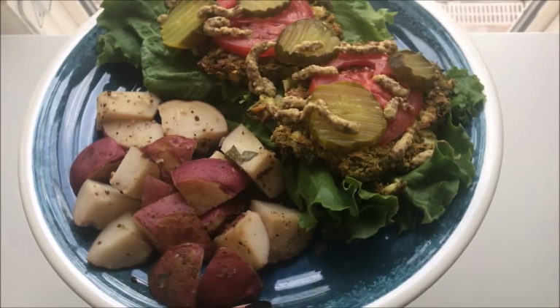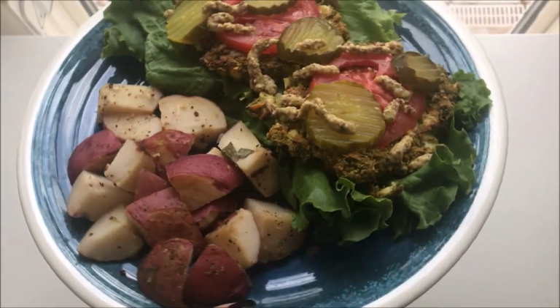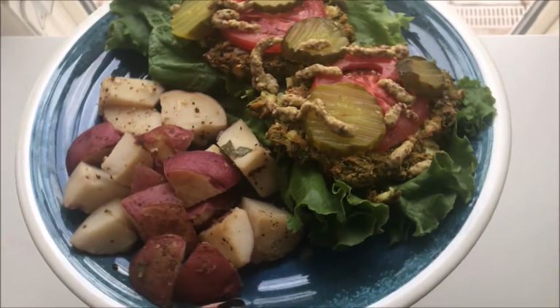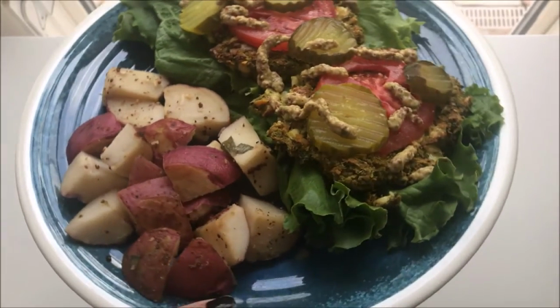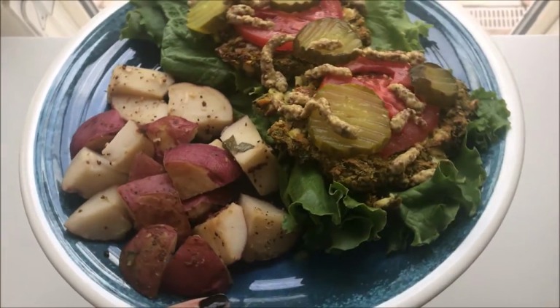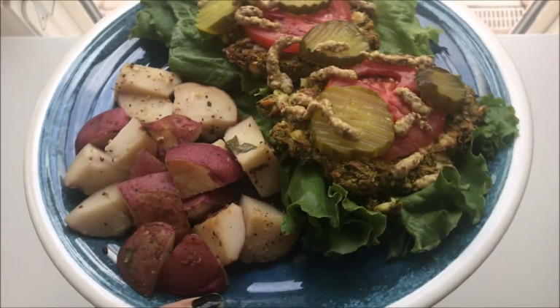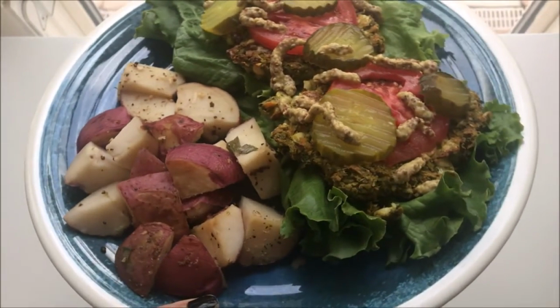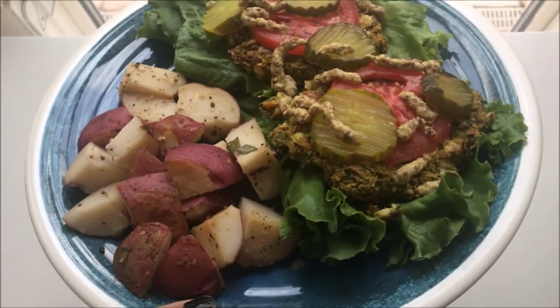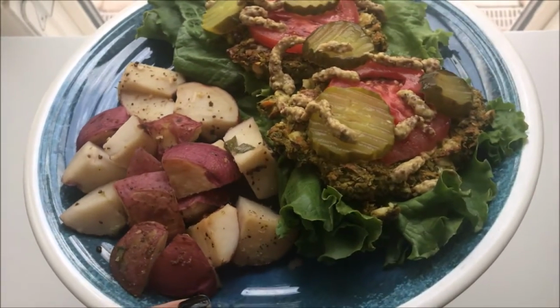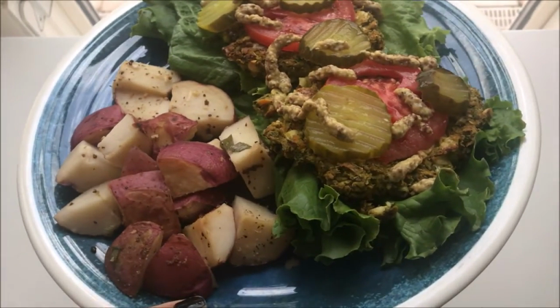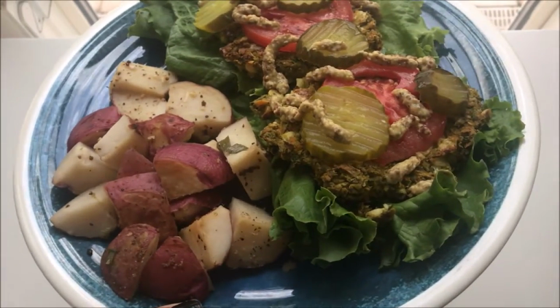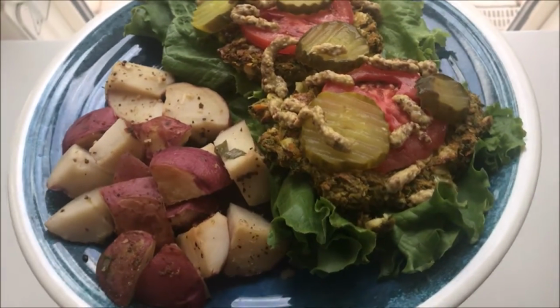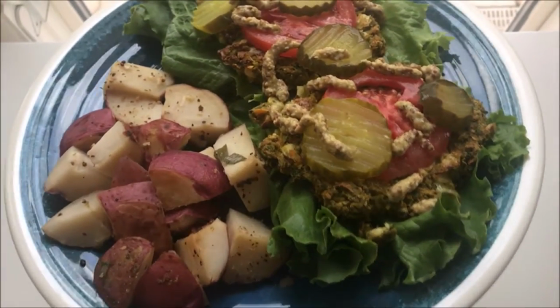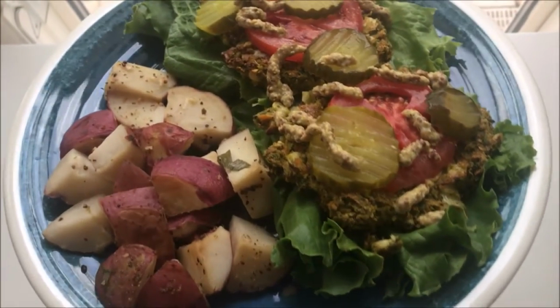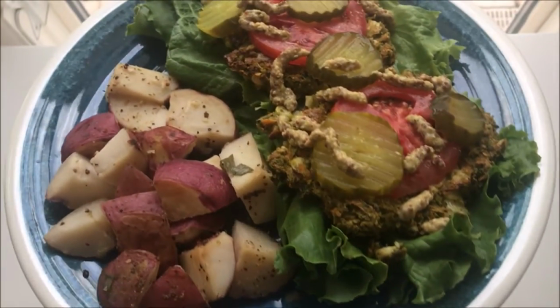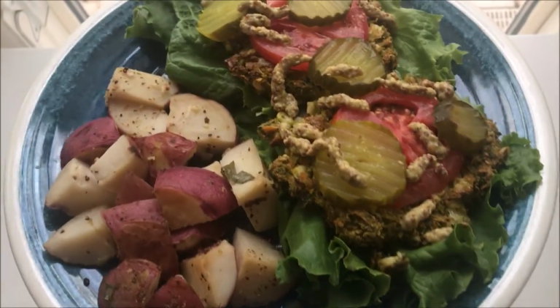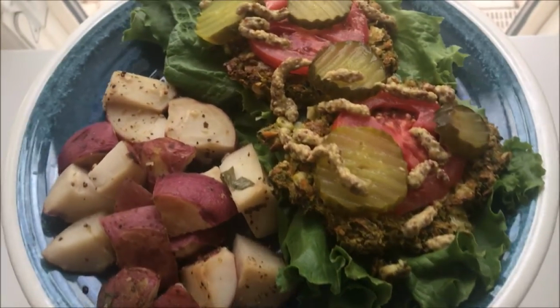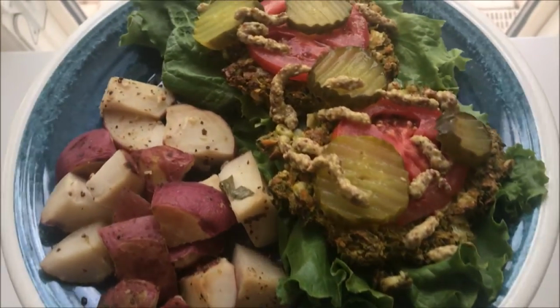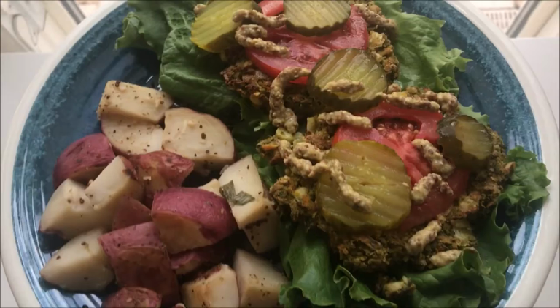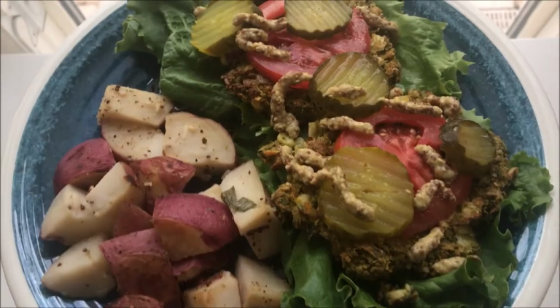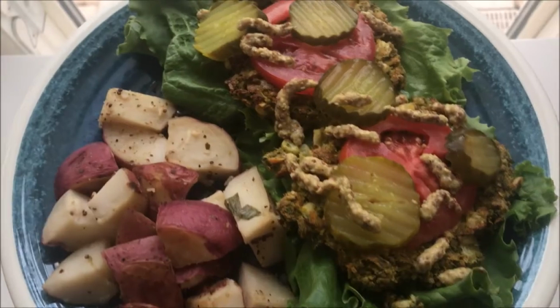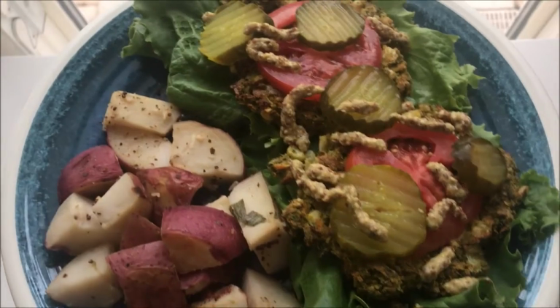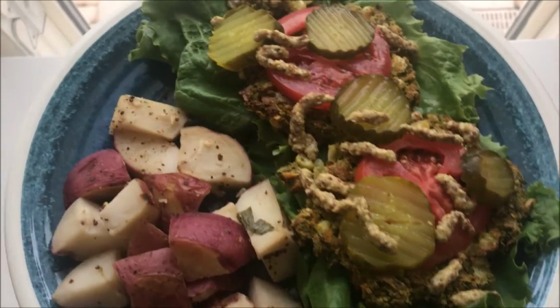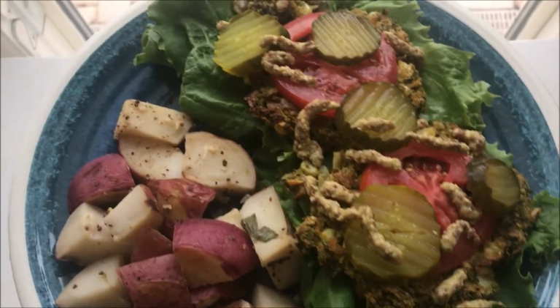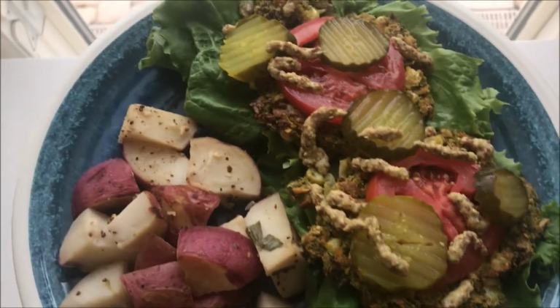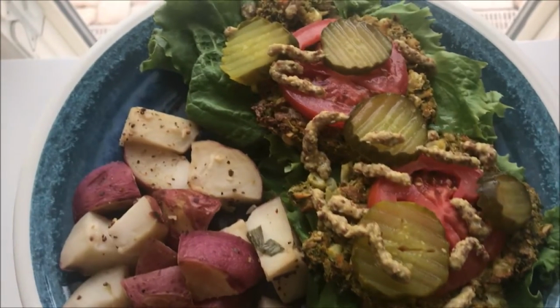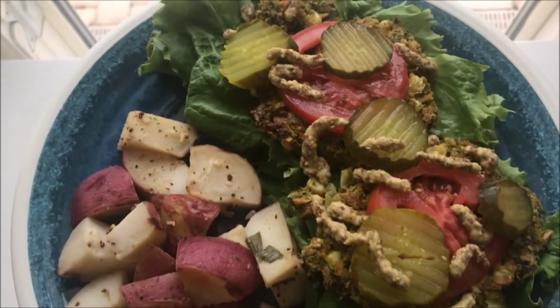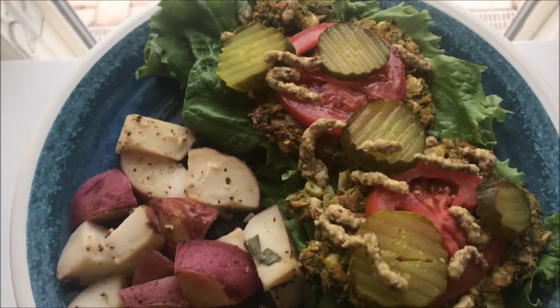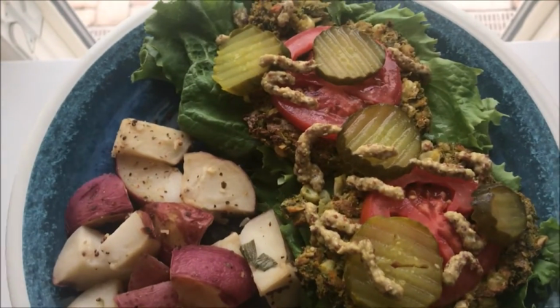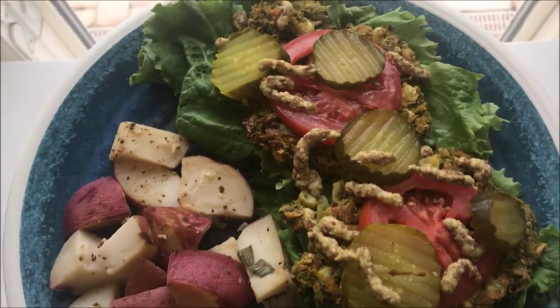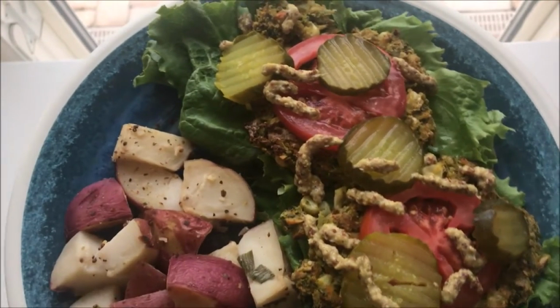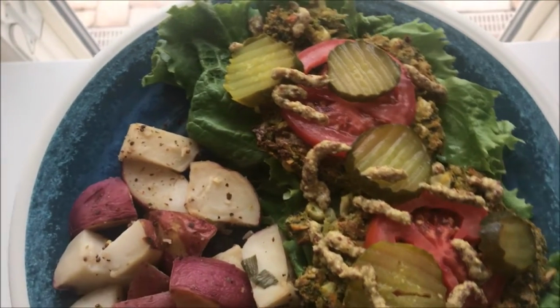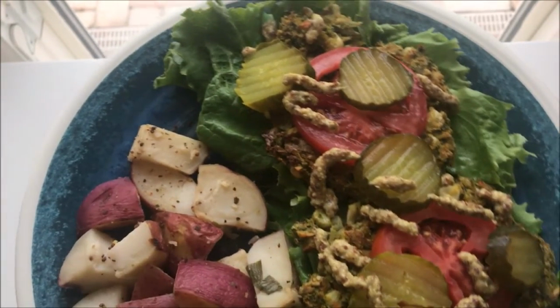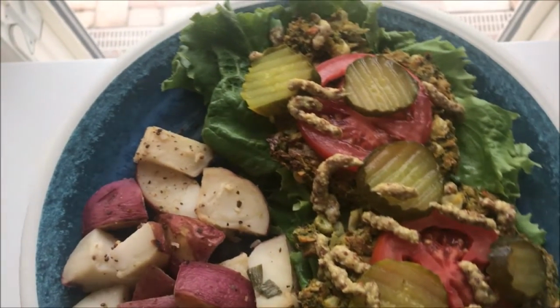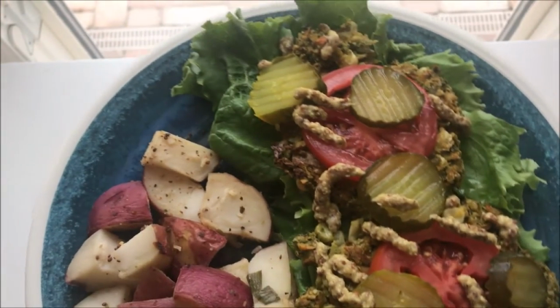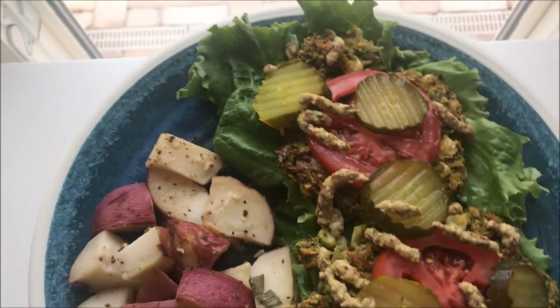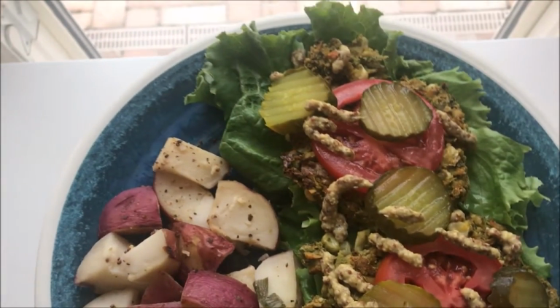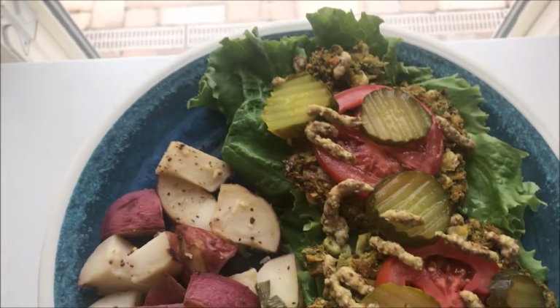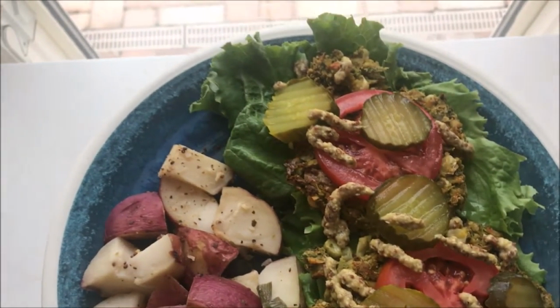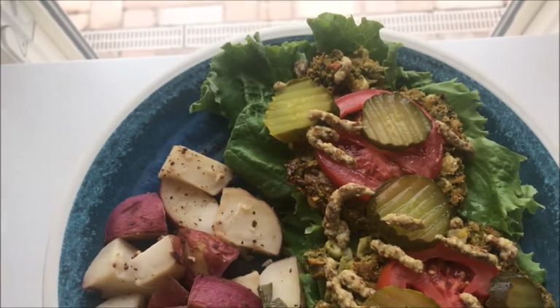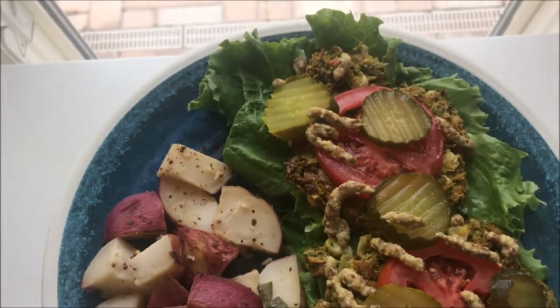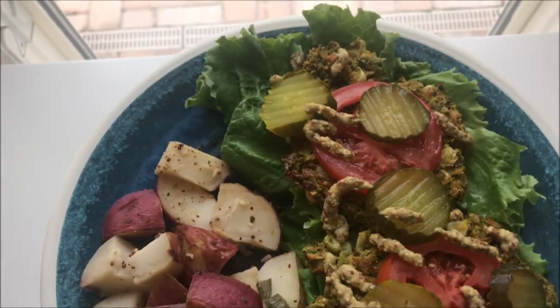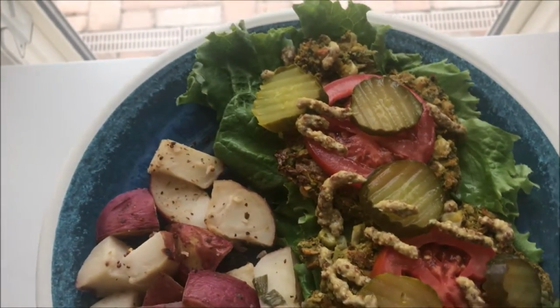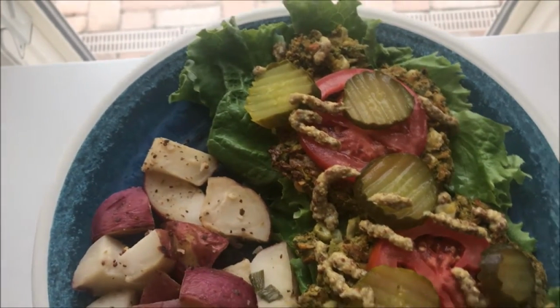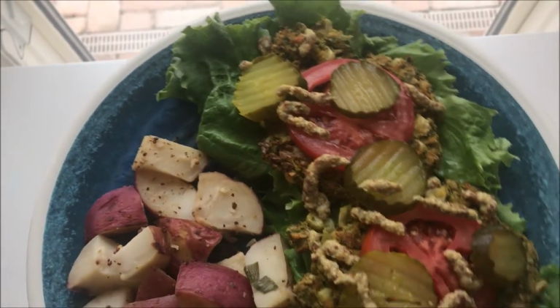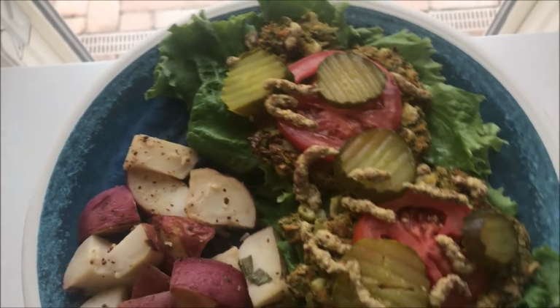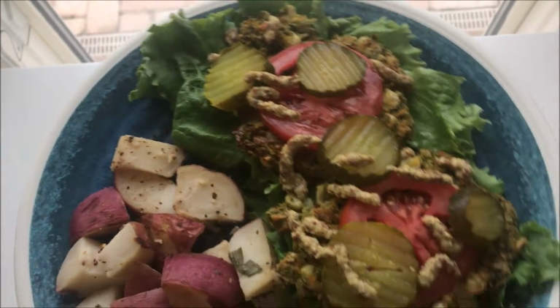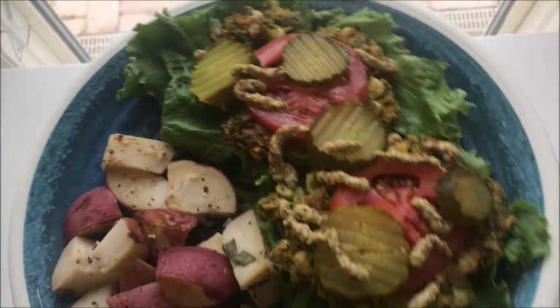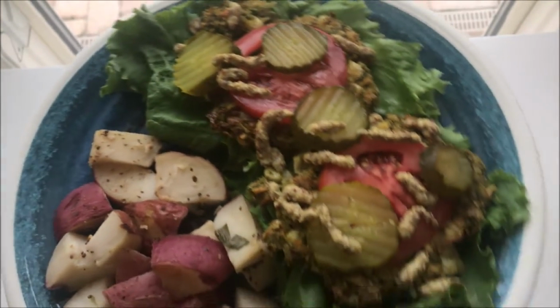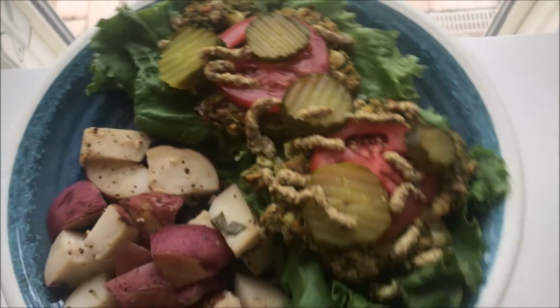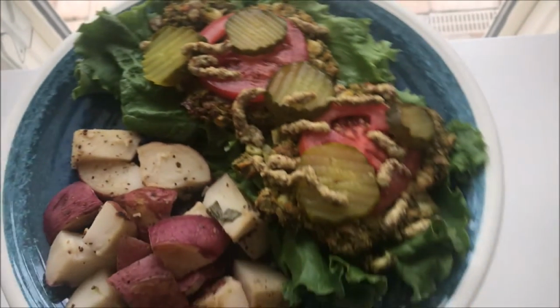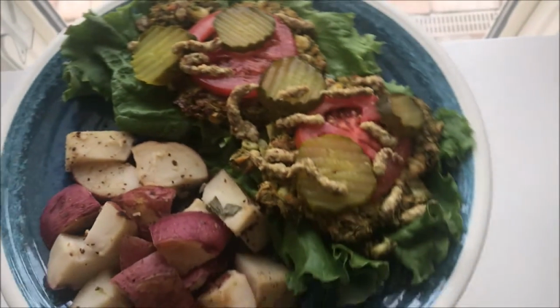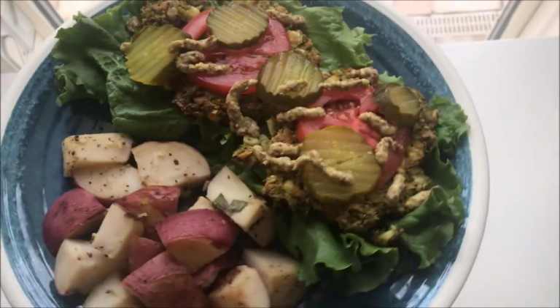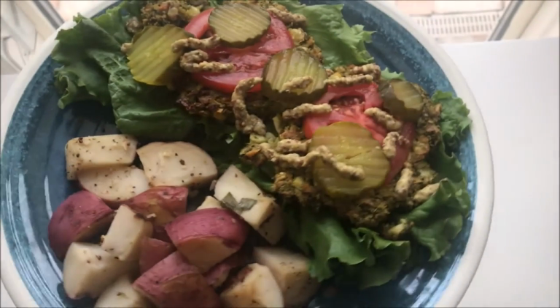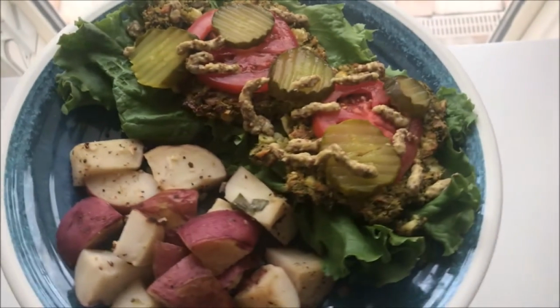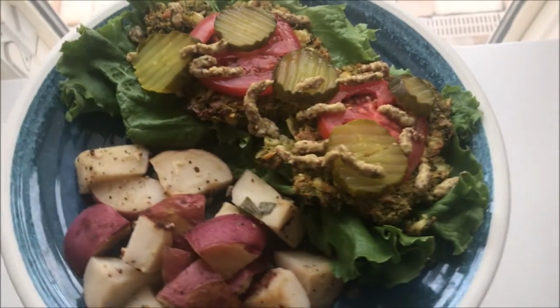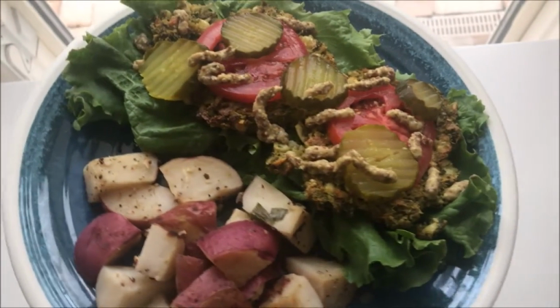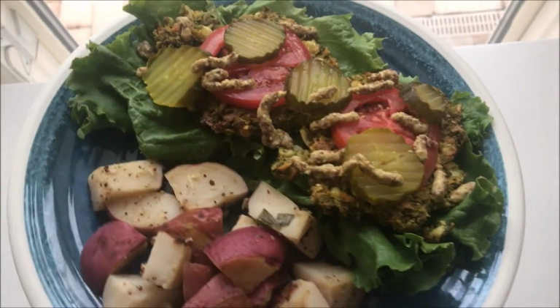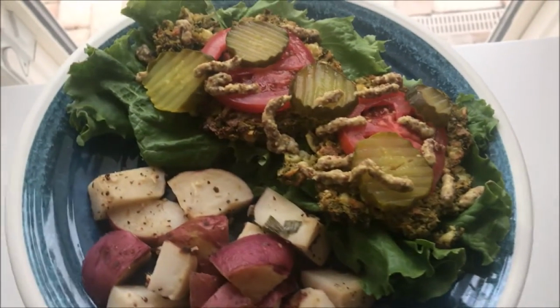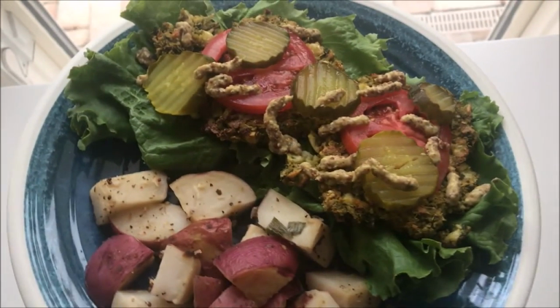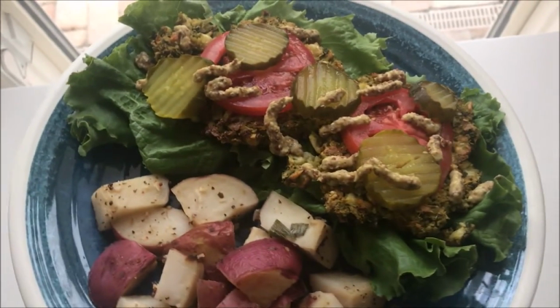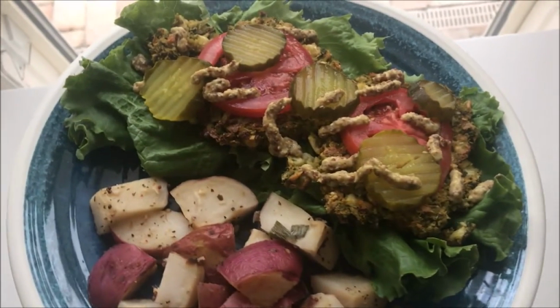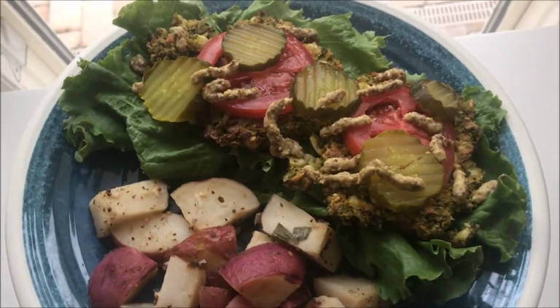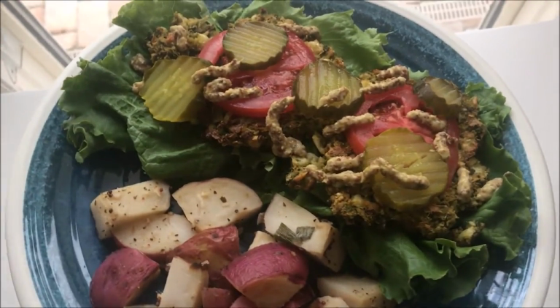I dress these ones up by putting them on some lettuce, and then adding a tomato, pickles, and stone ground mustard on top.